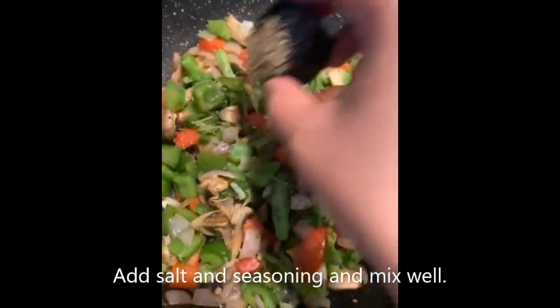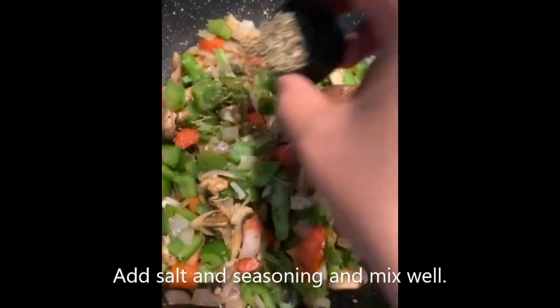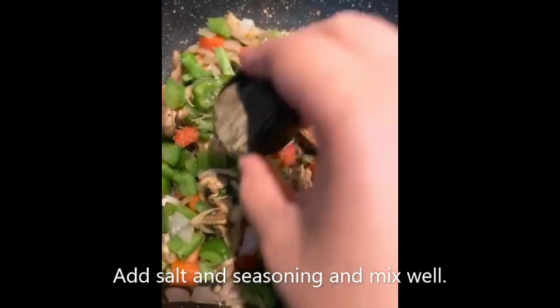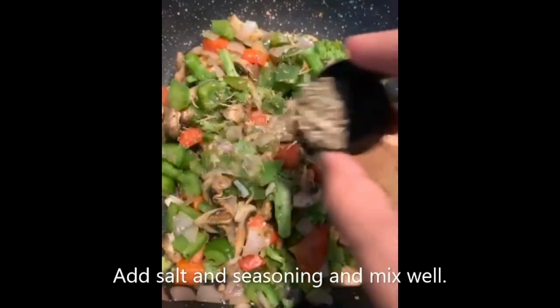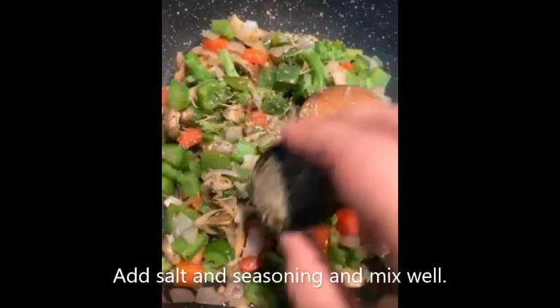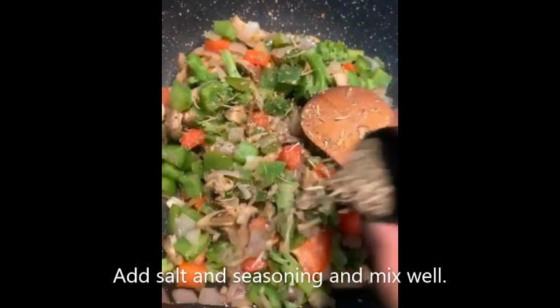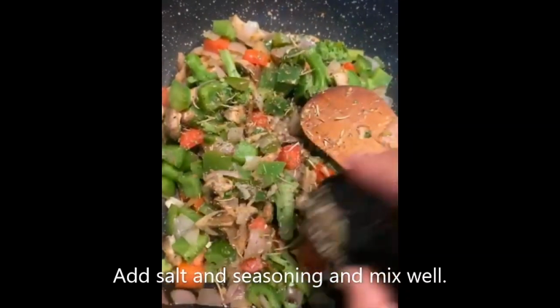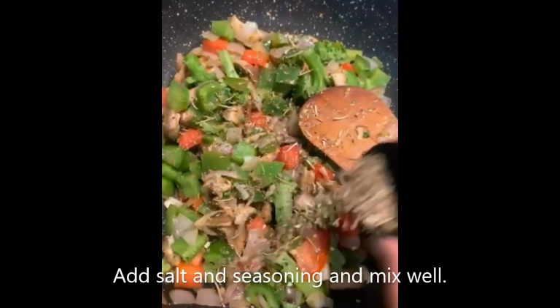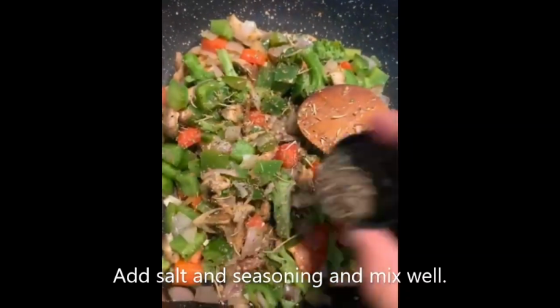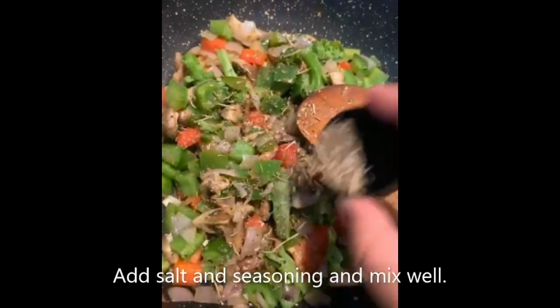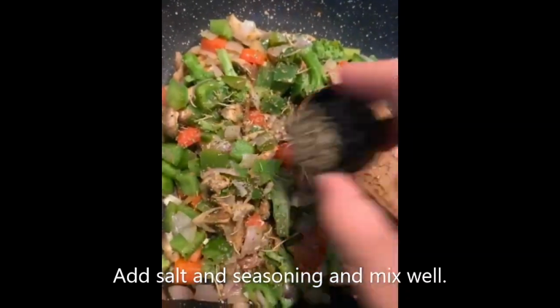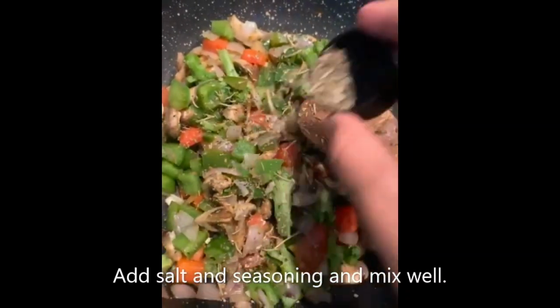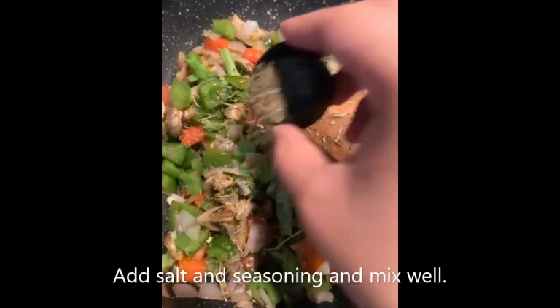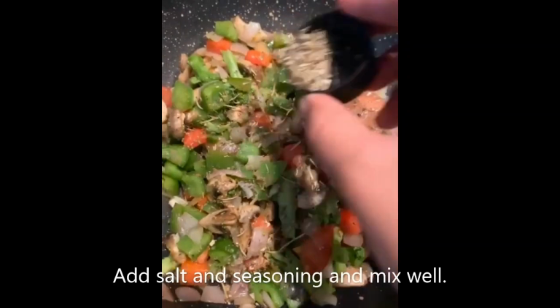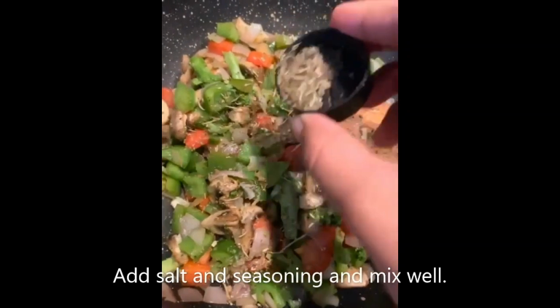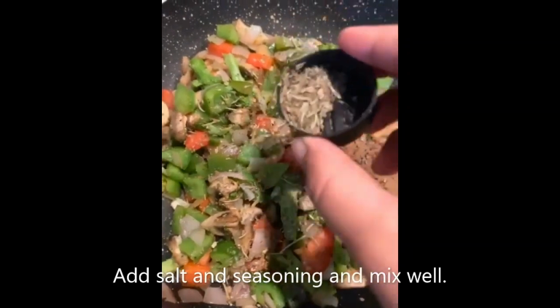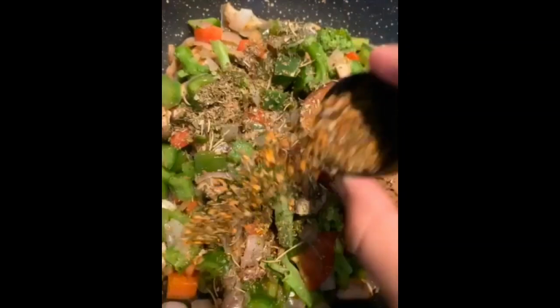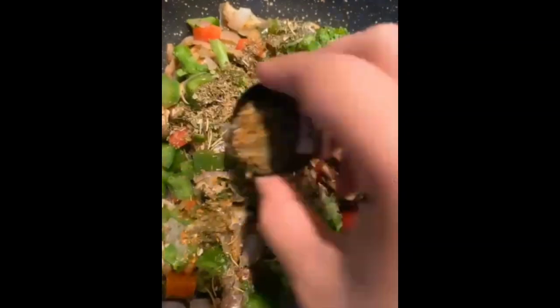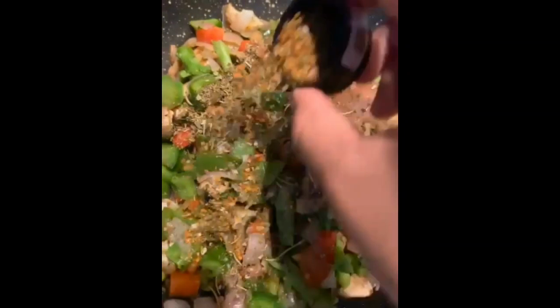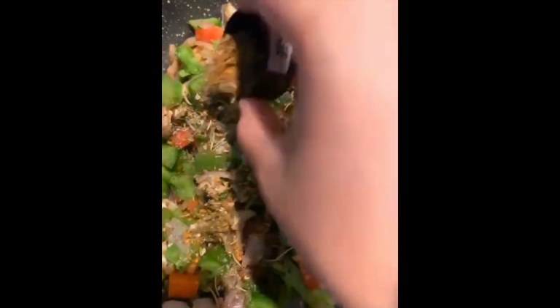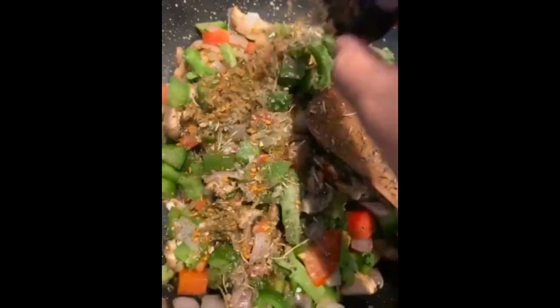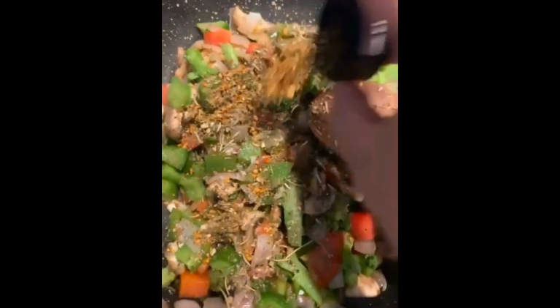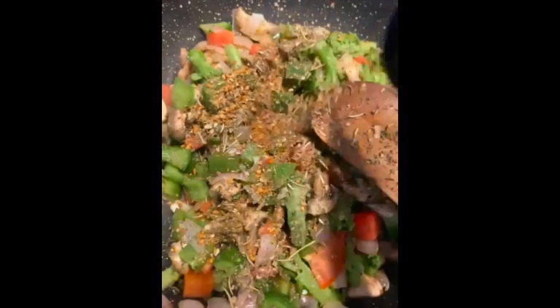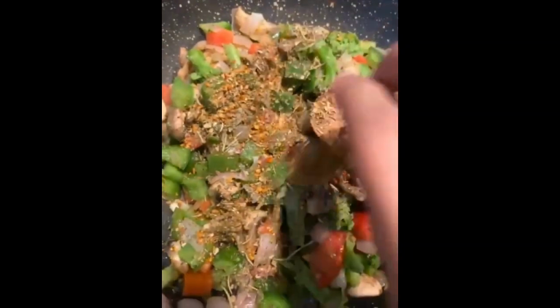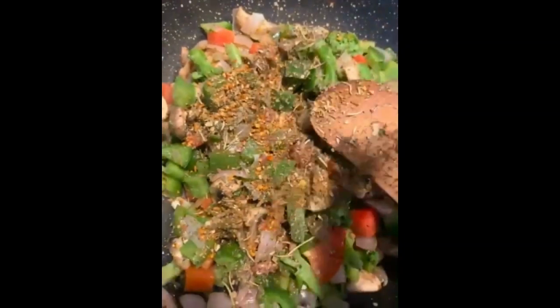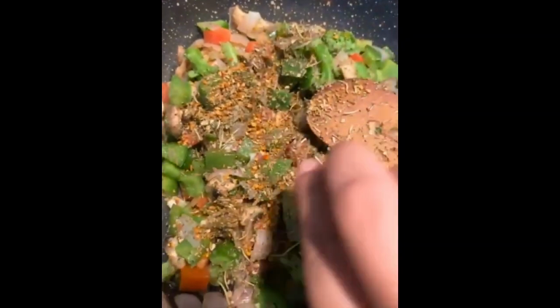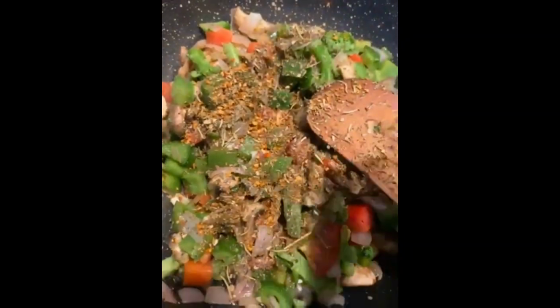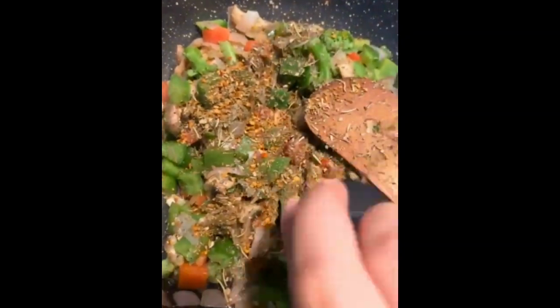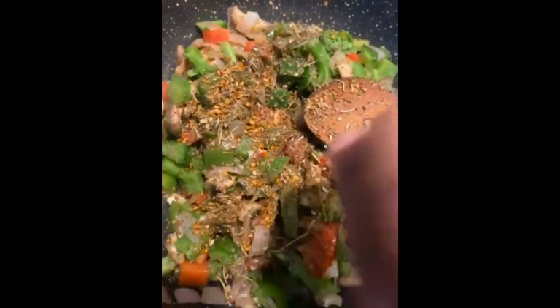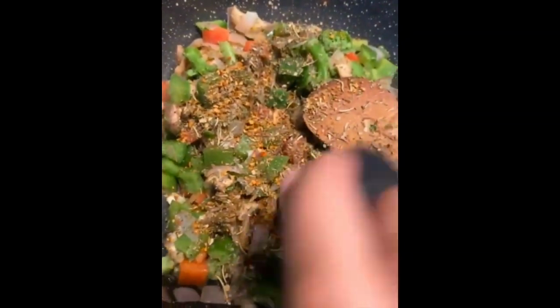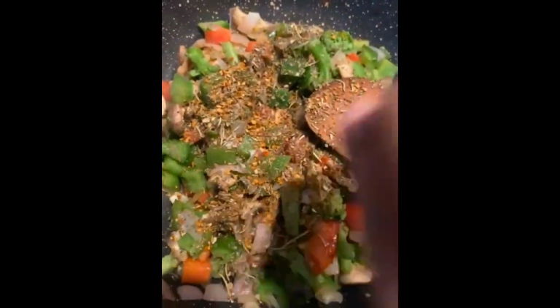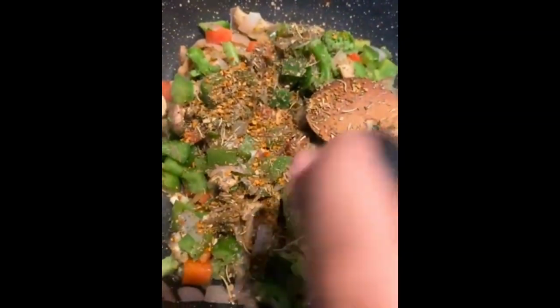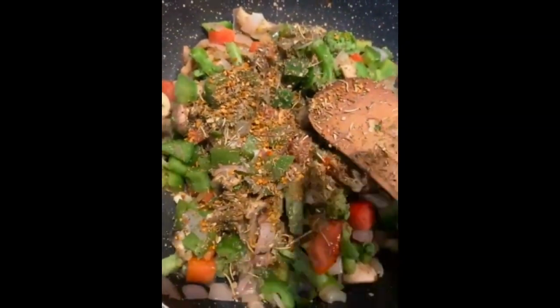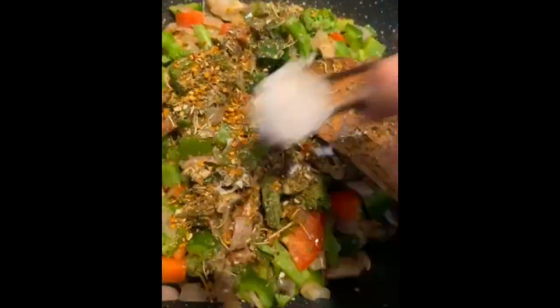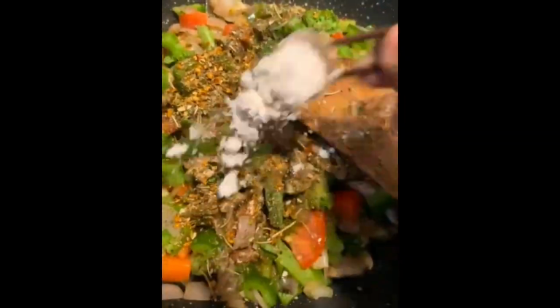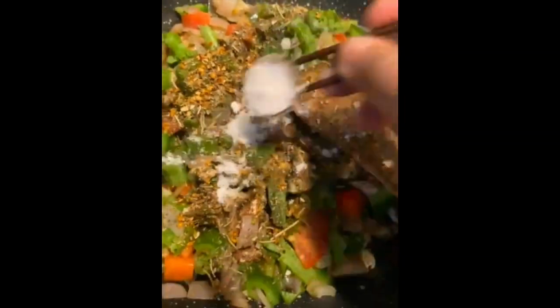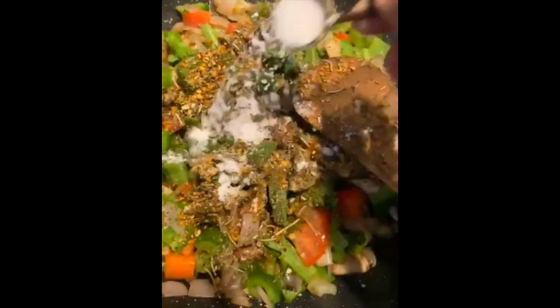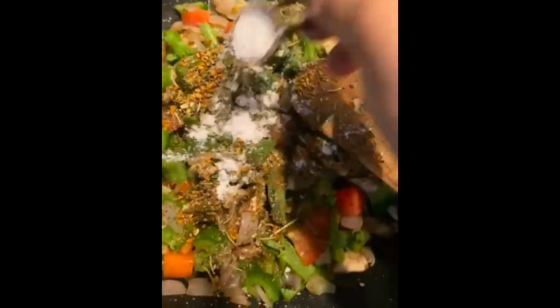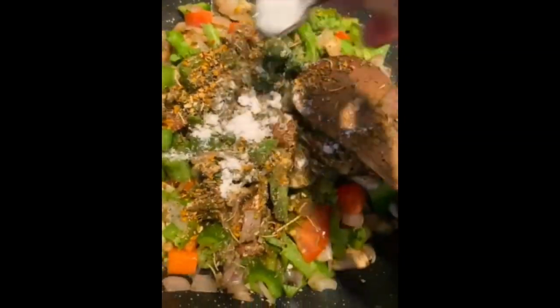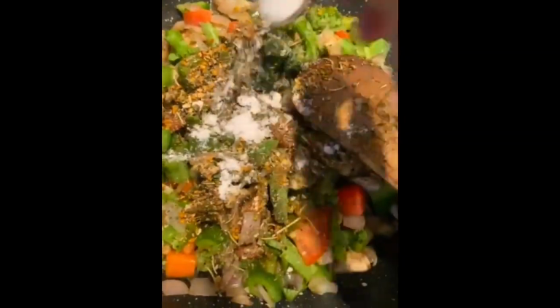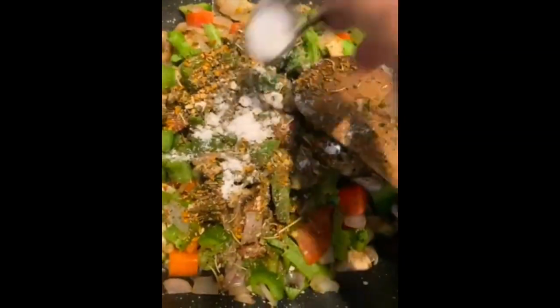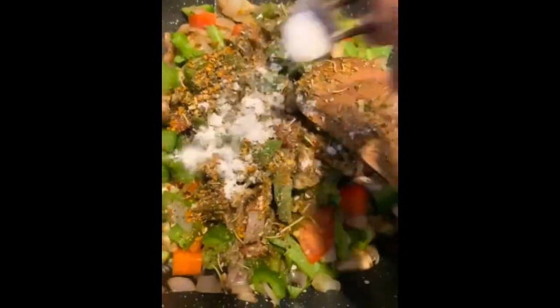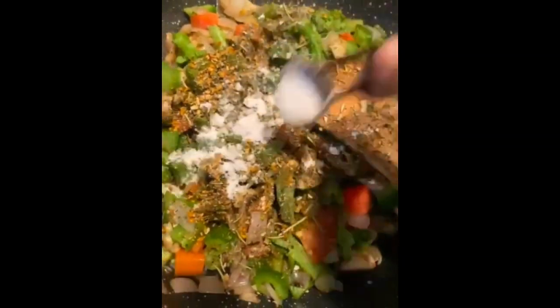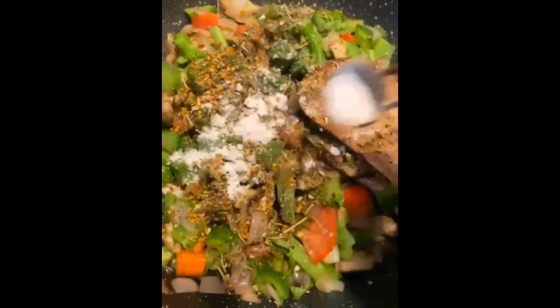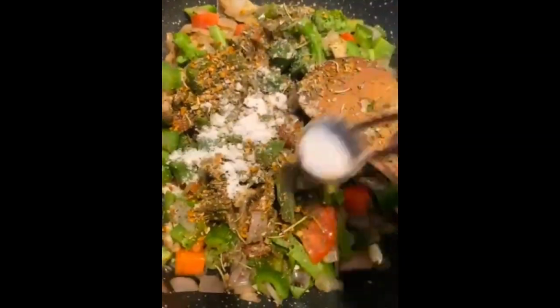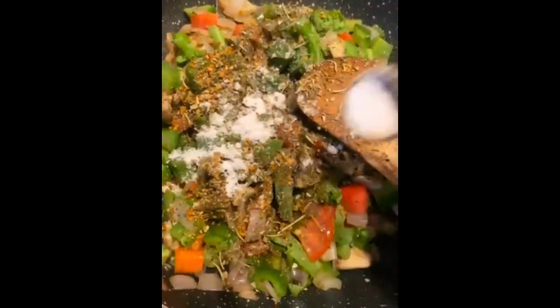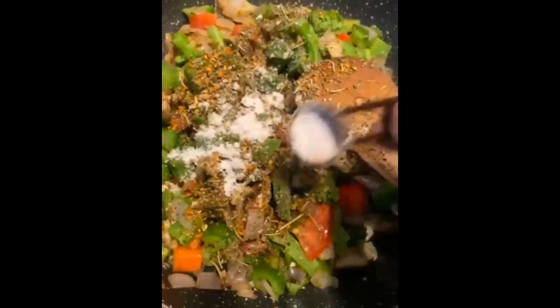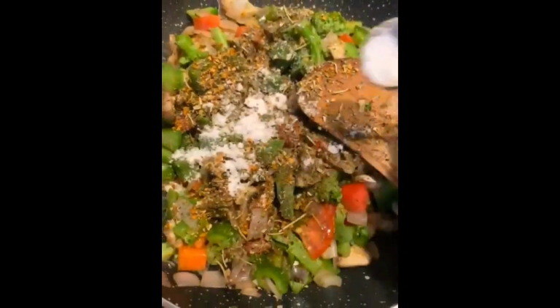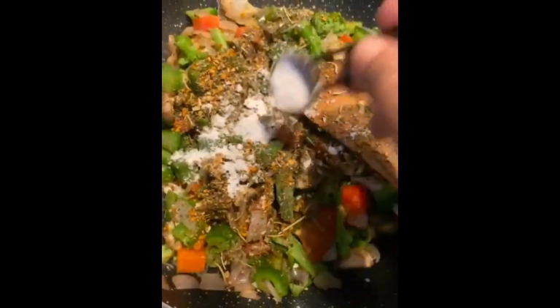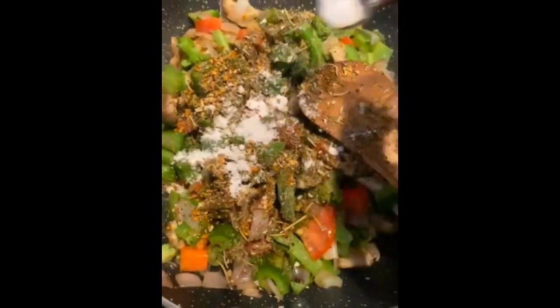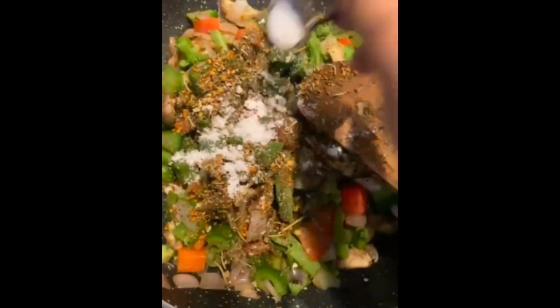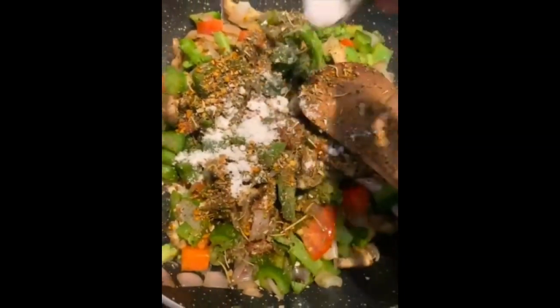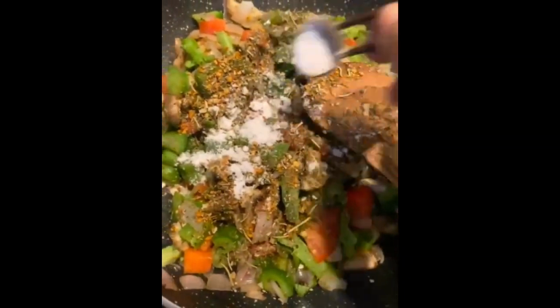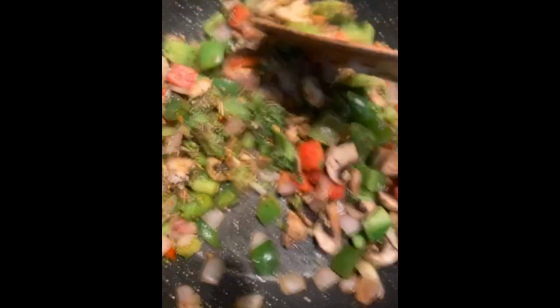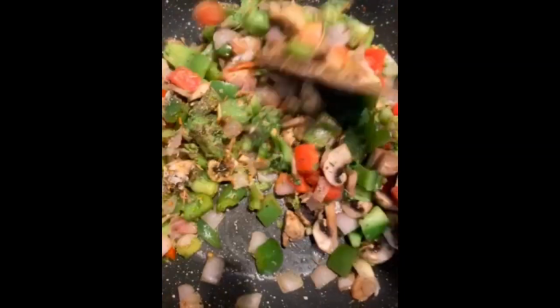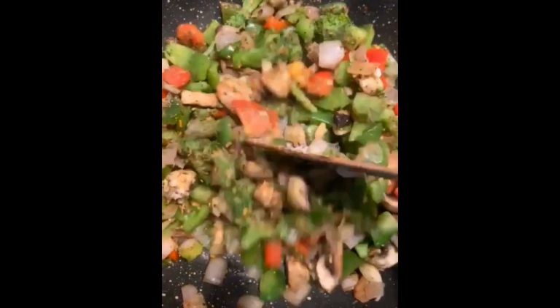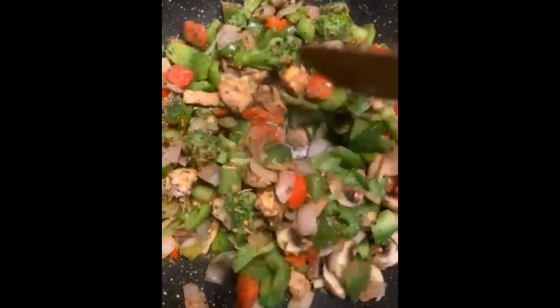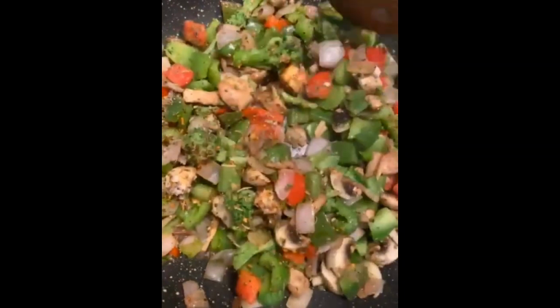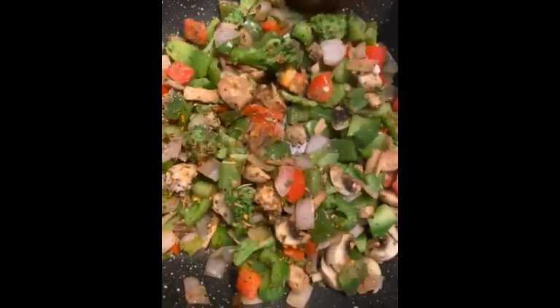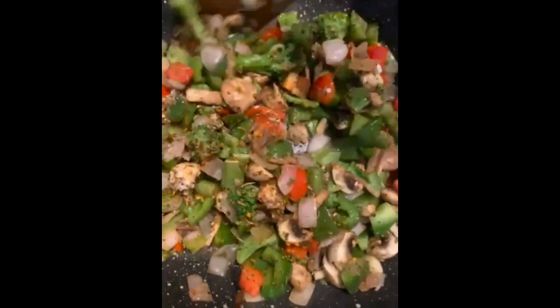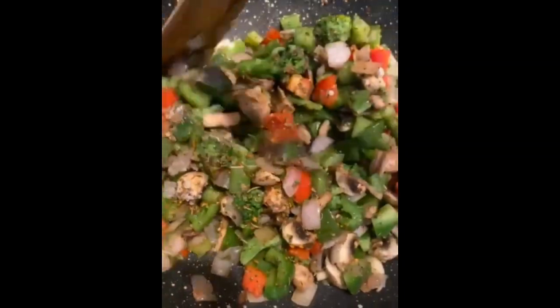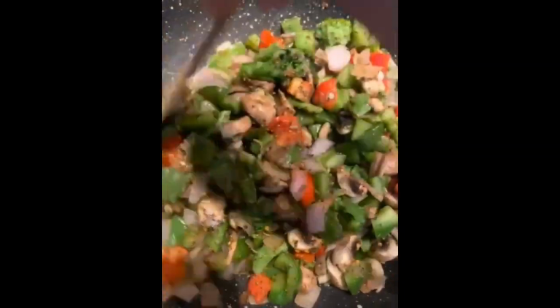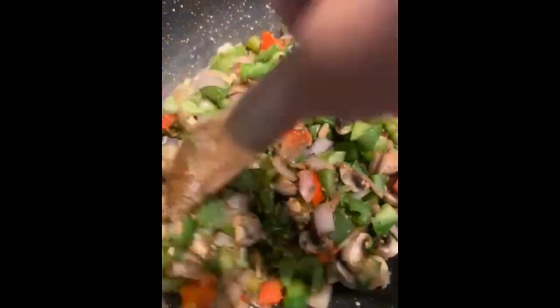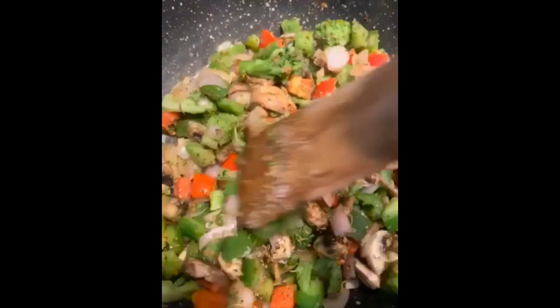Add in your seasoning, mix herbs, some oregano, salt. Give it a nice mix.